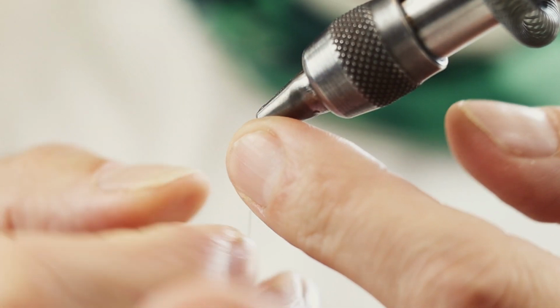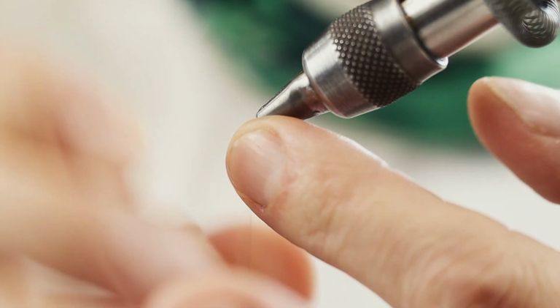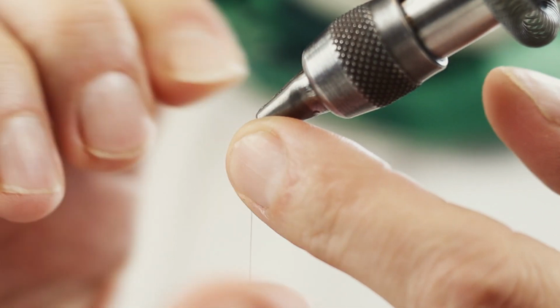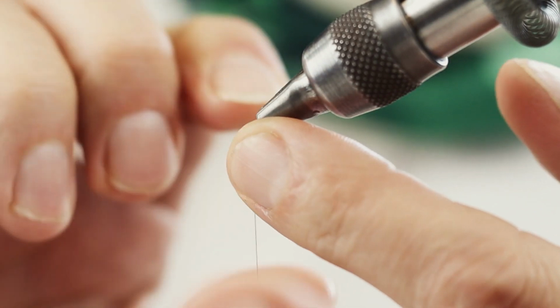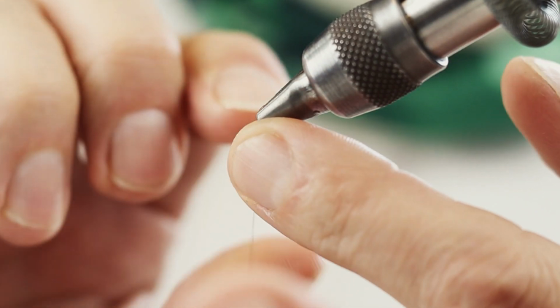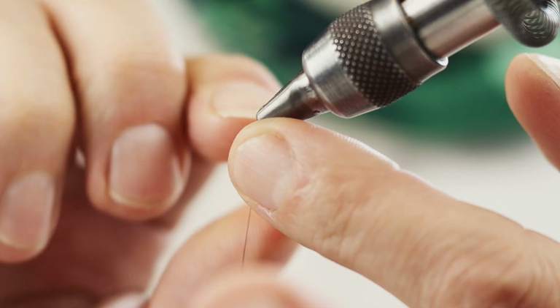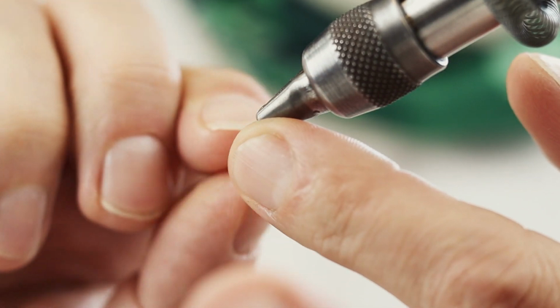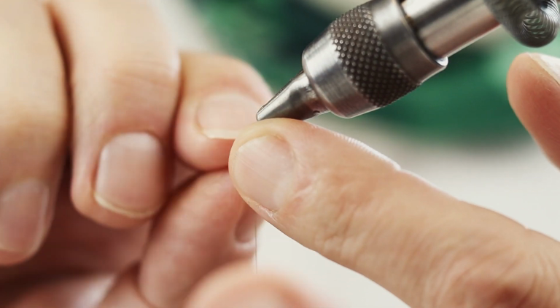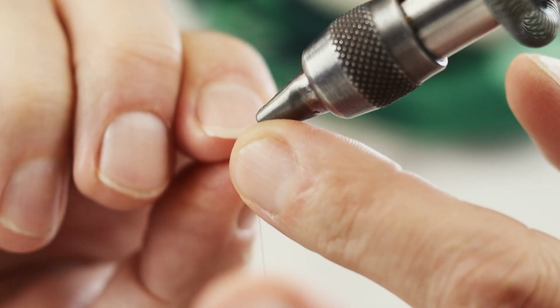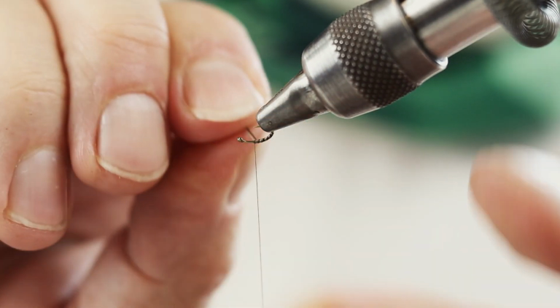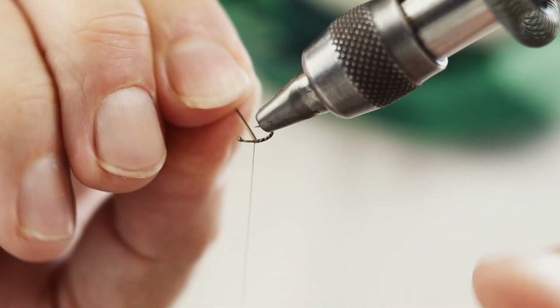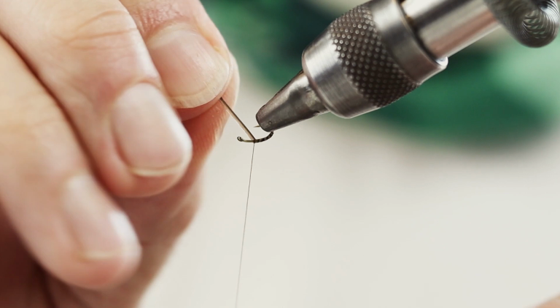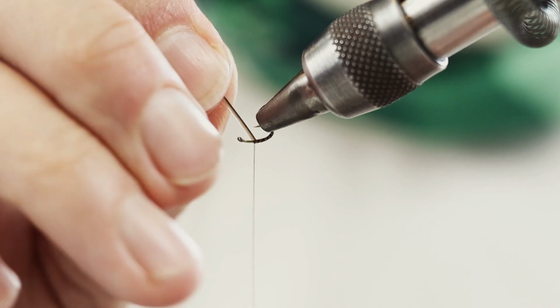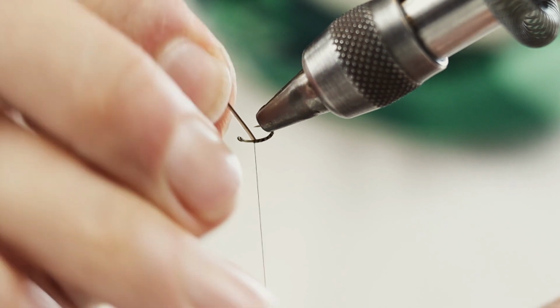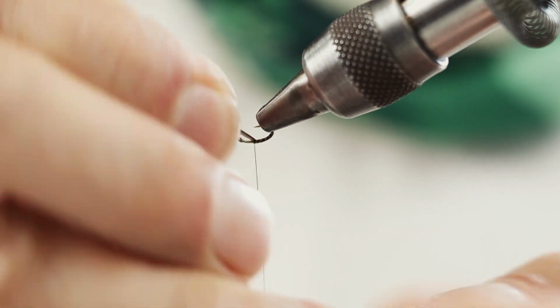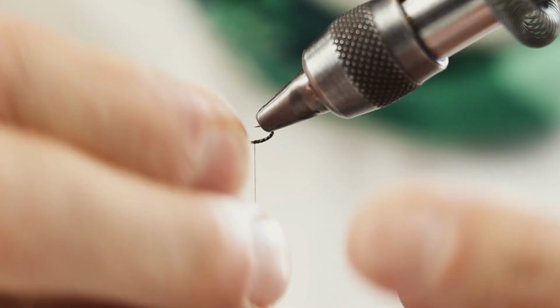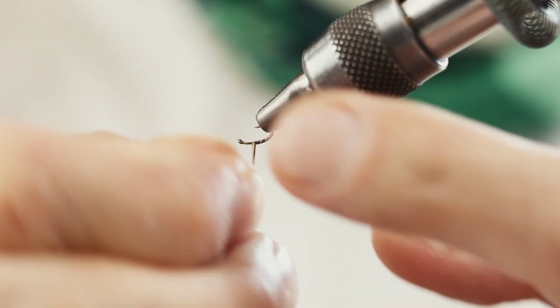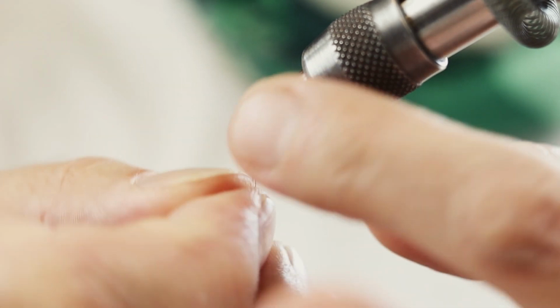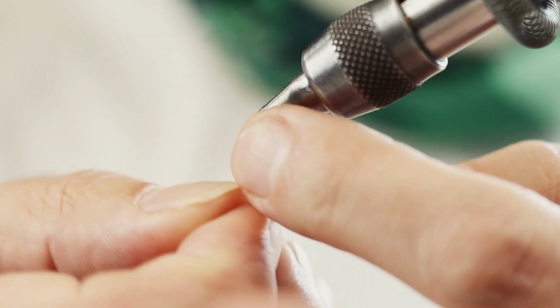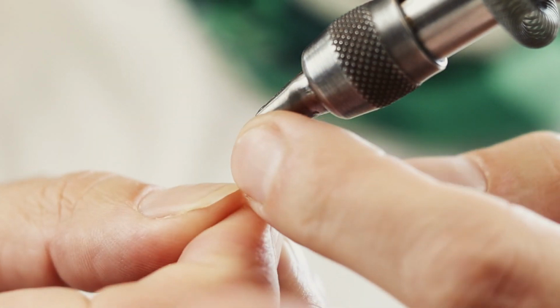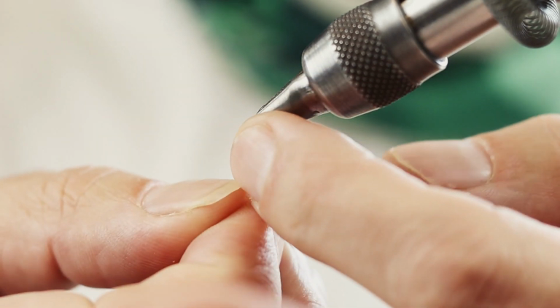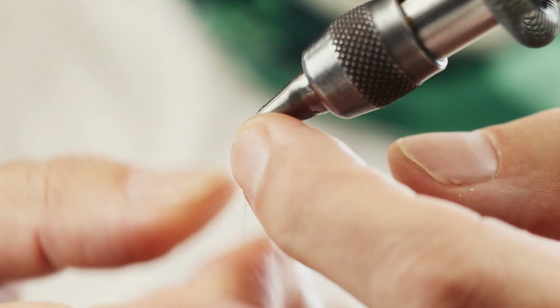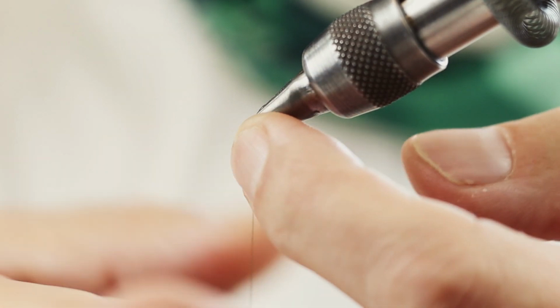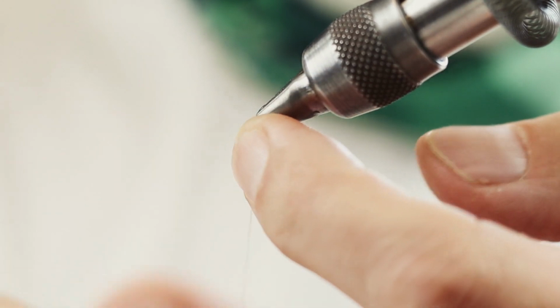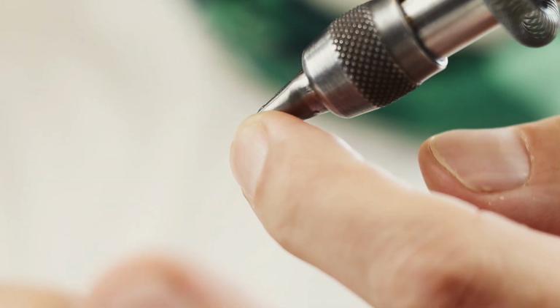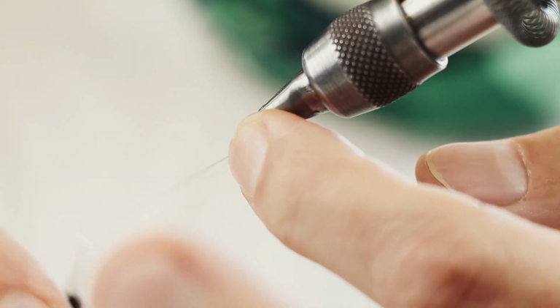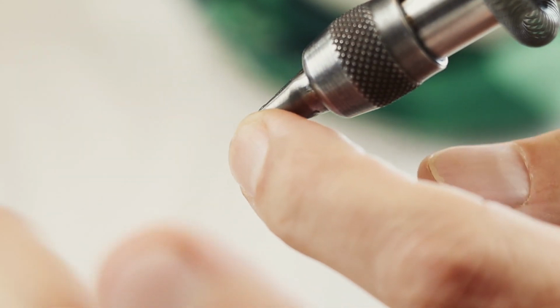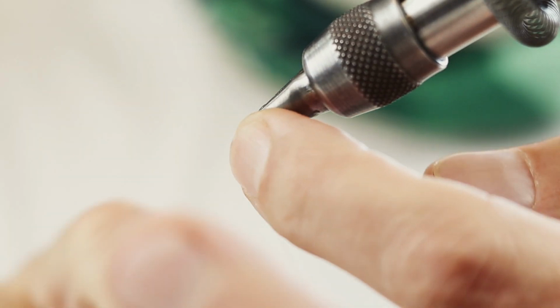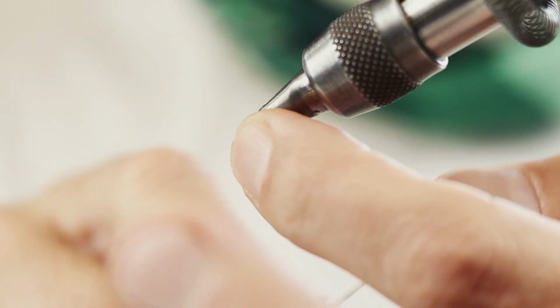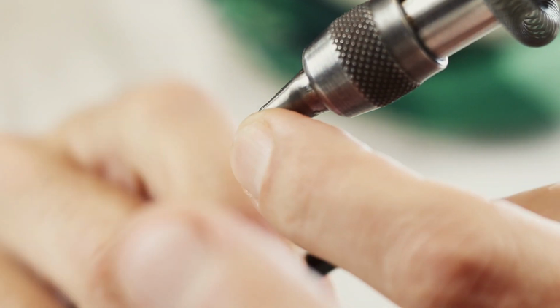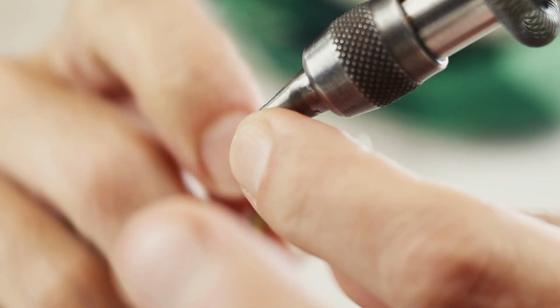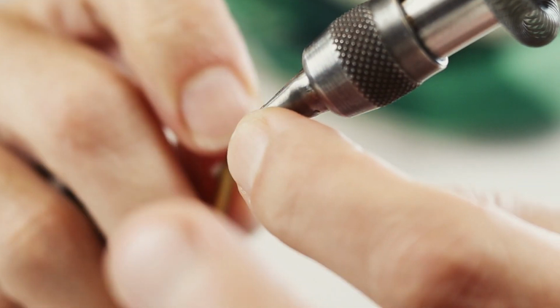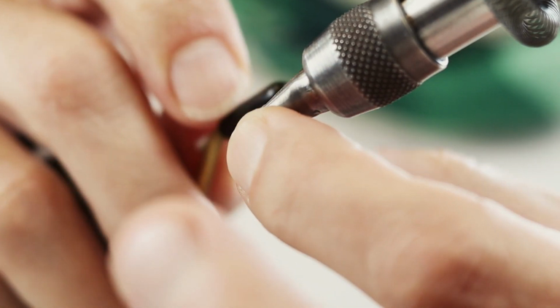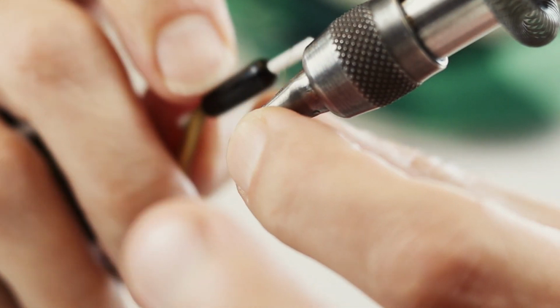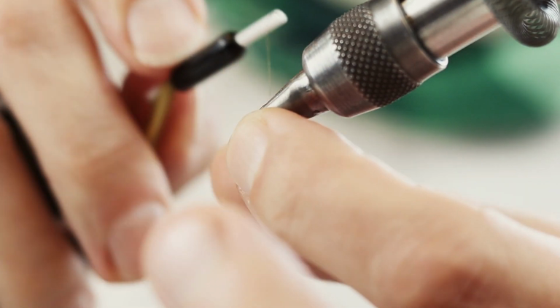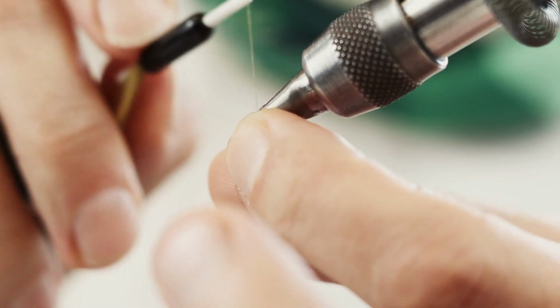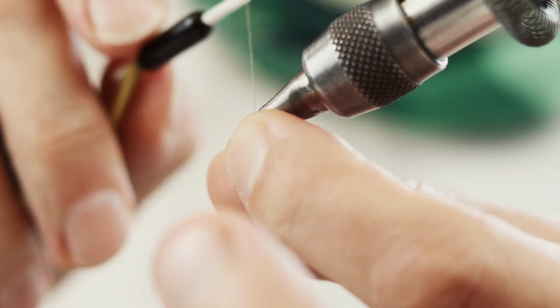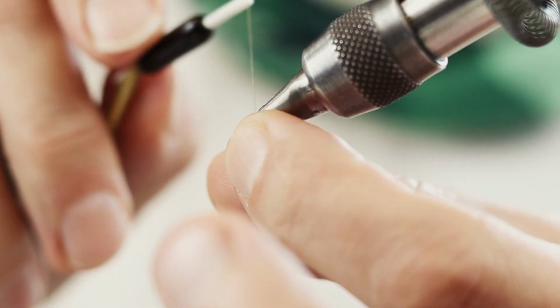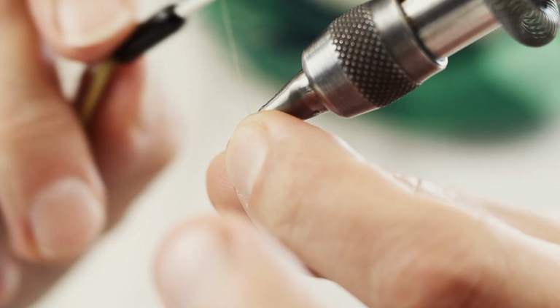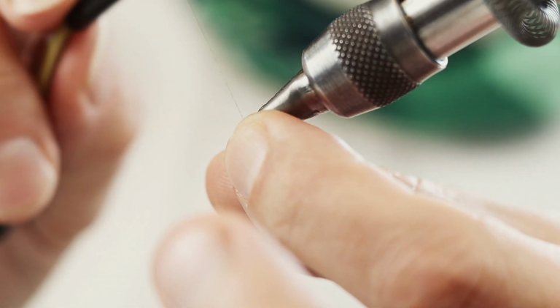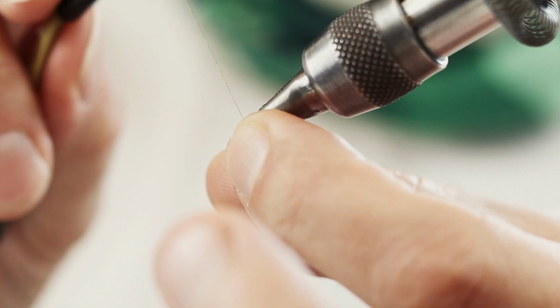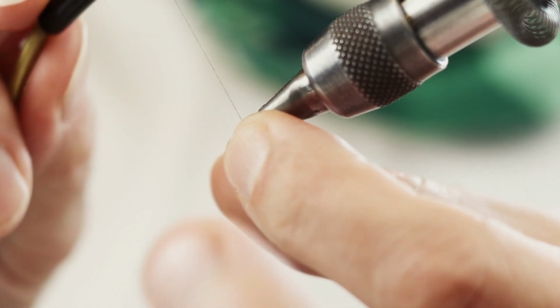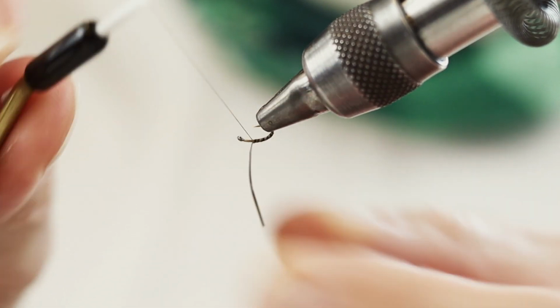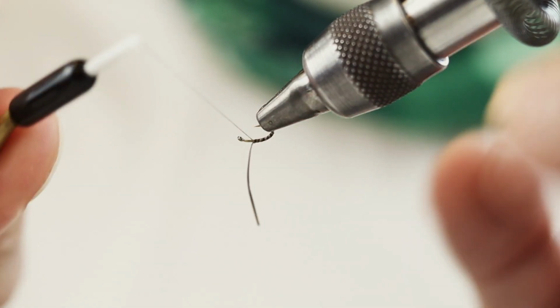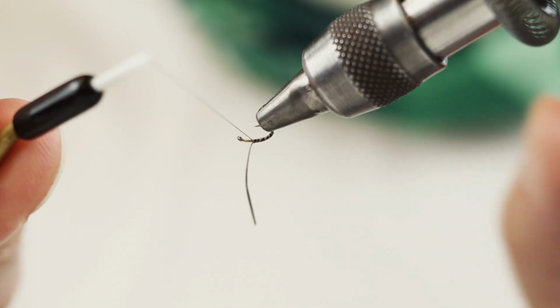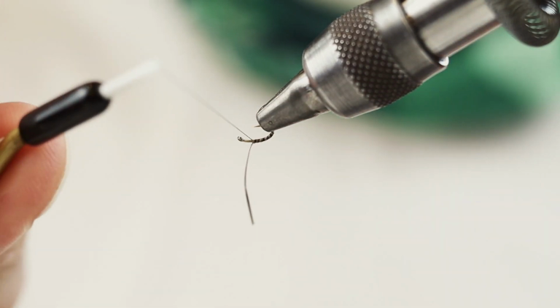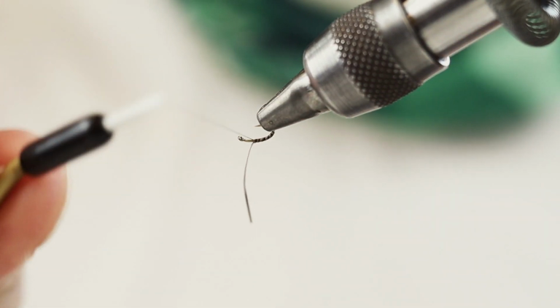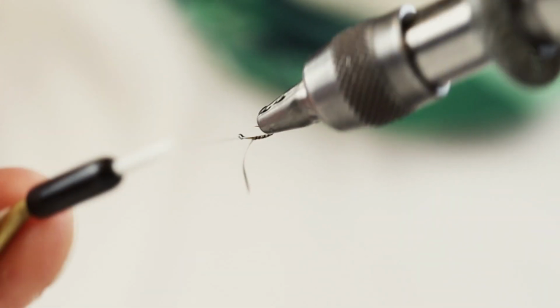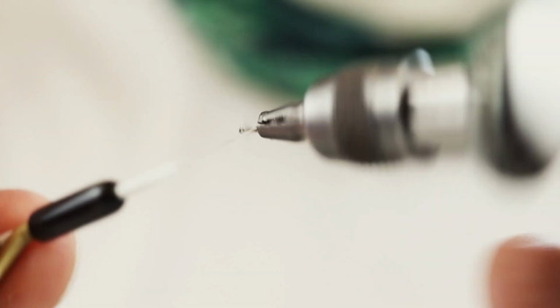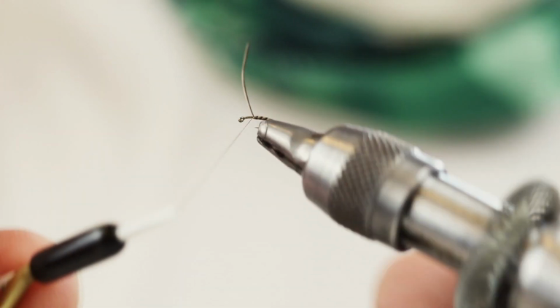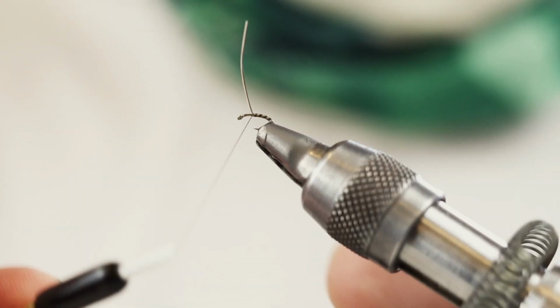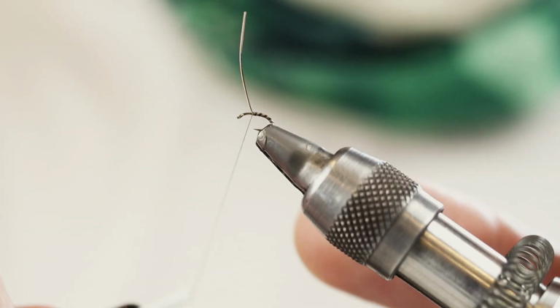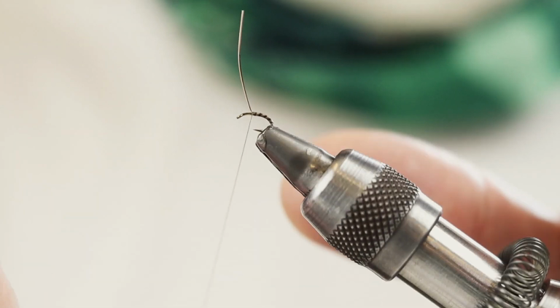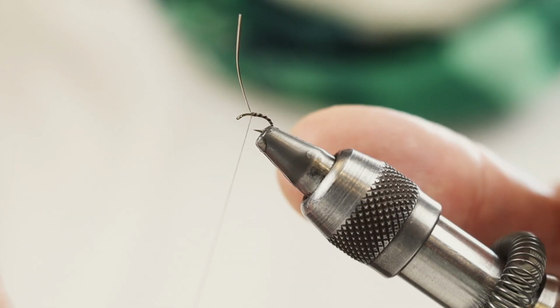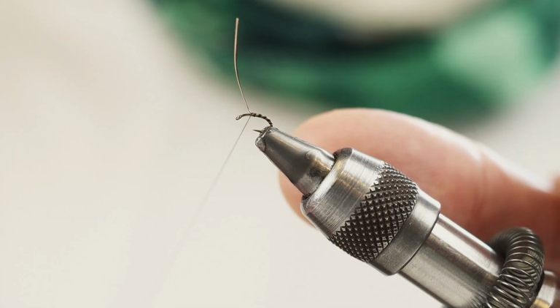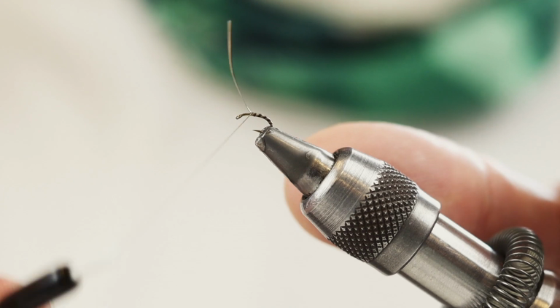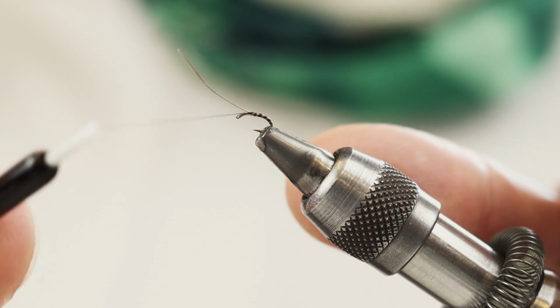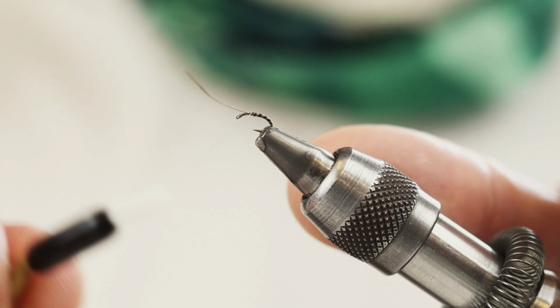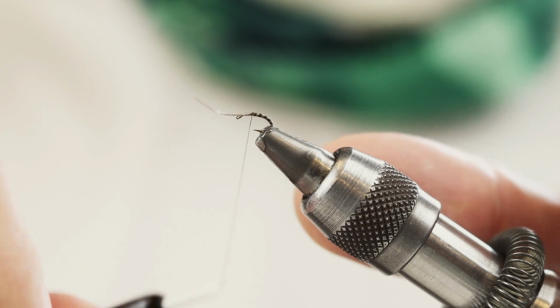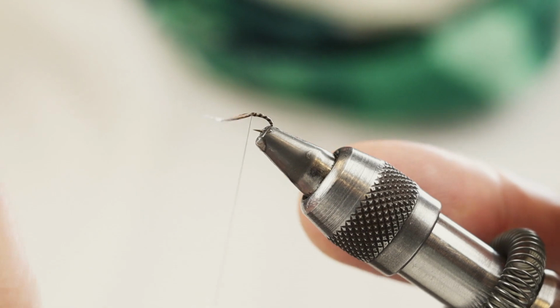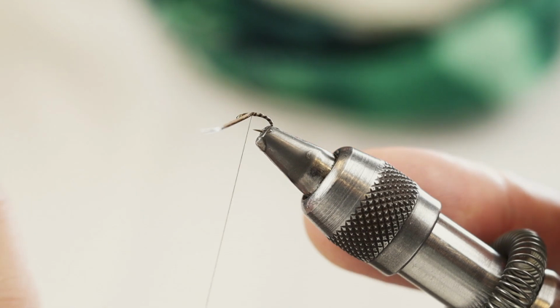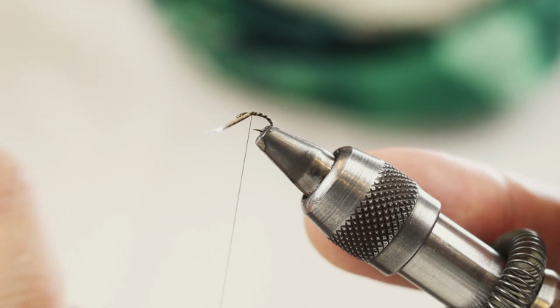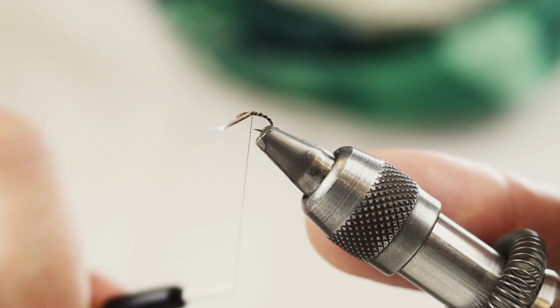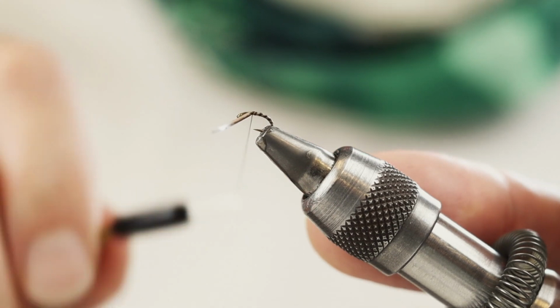I'll use my finger just to lock it. And there you go — turn it back in here.